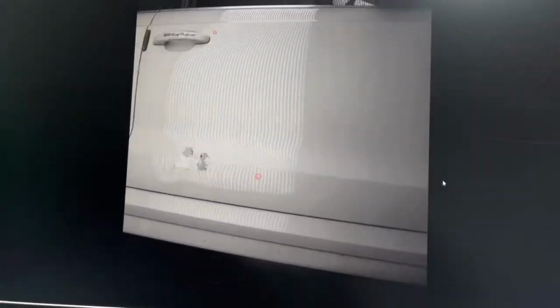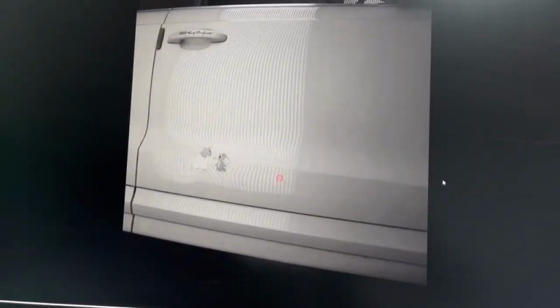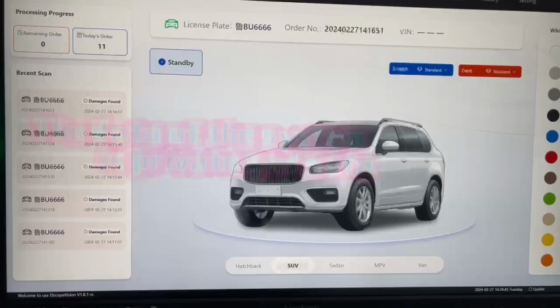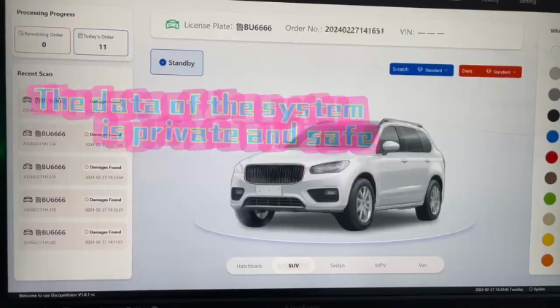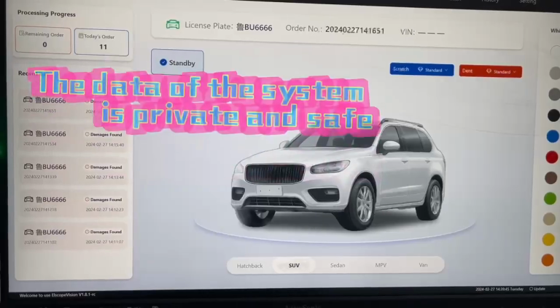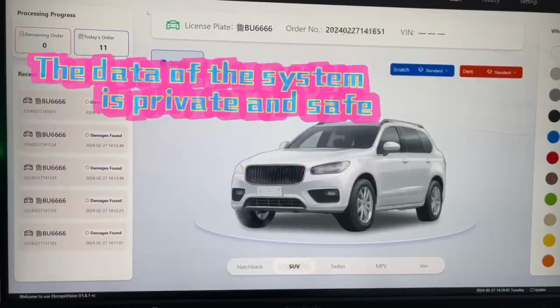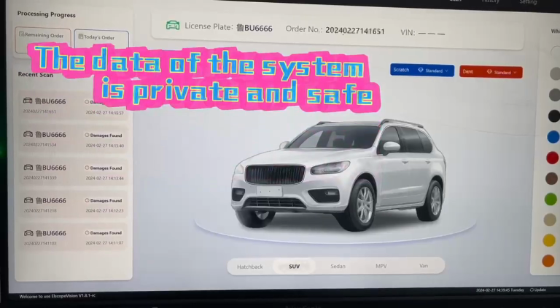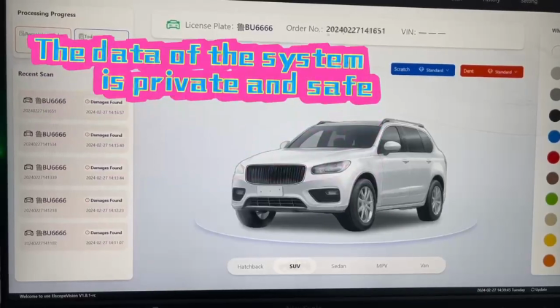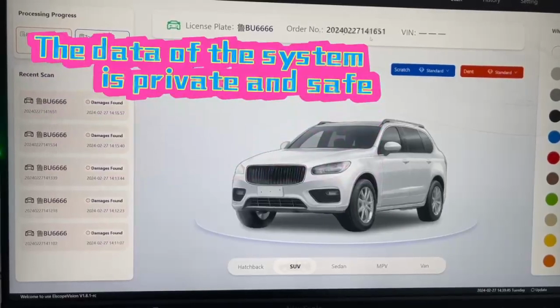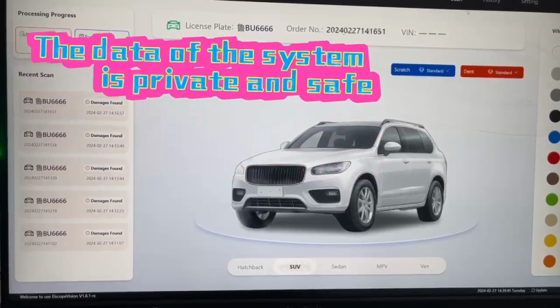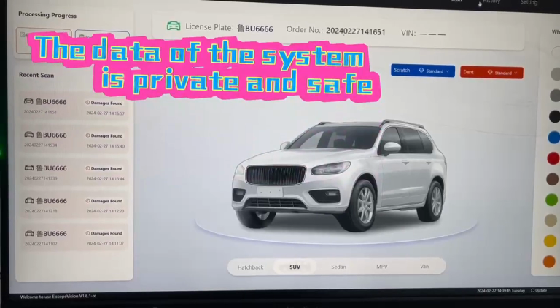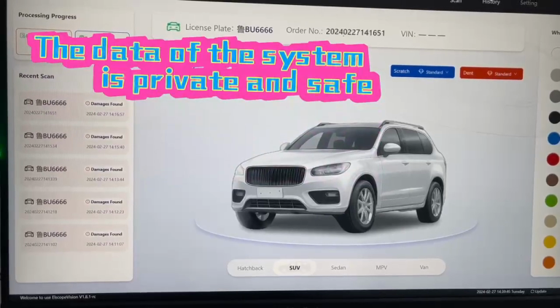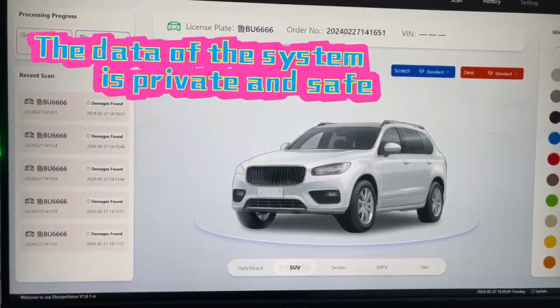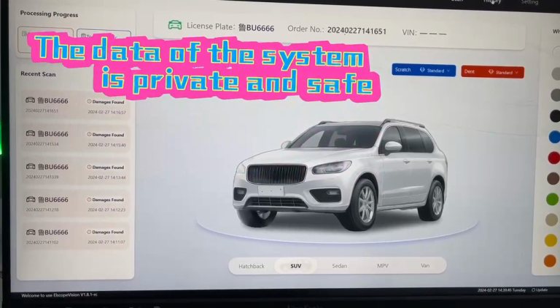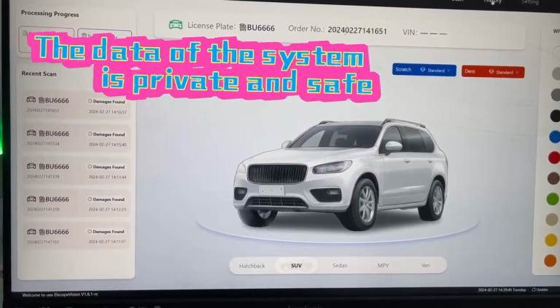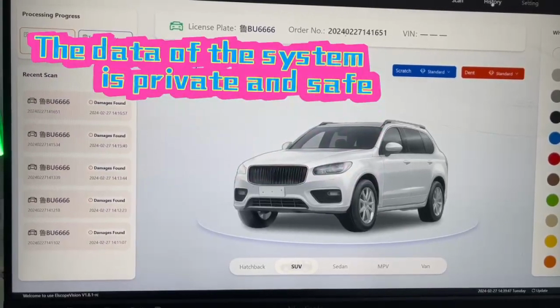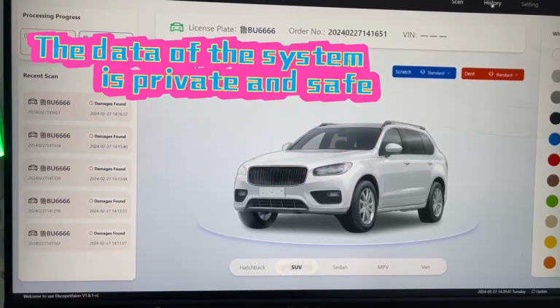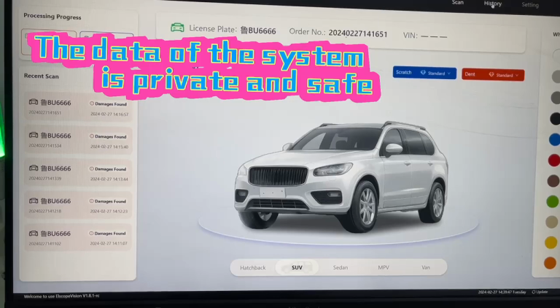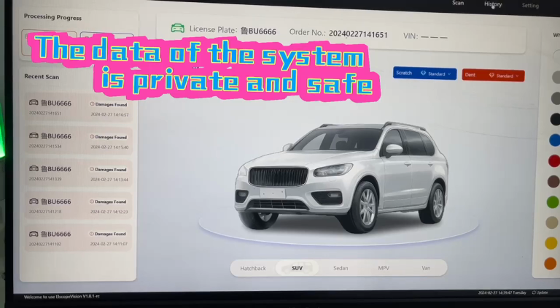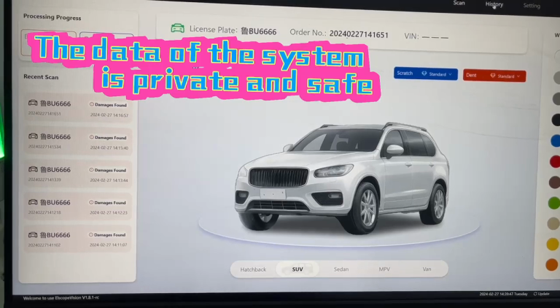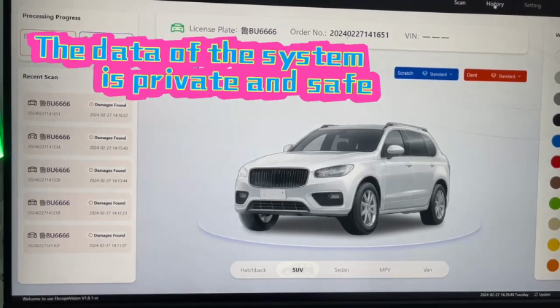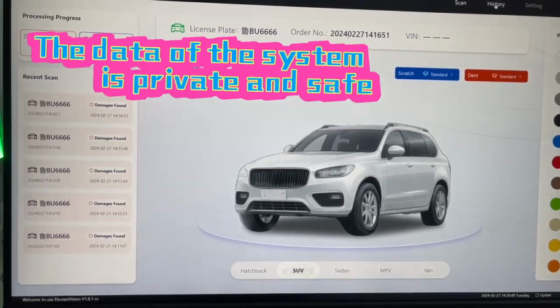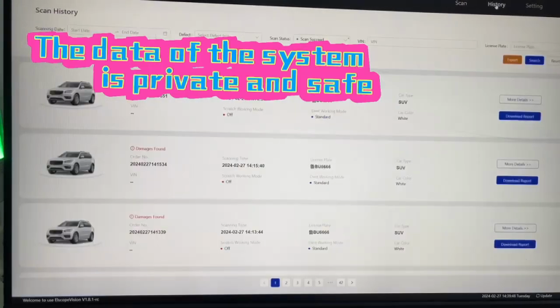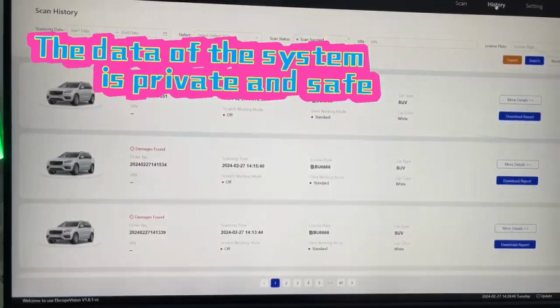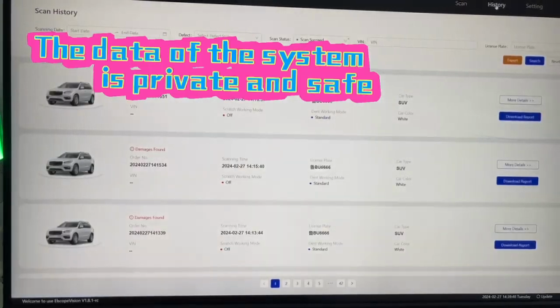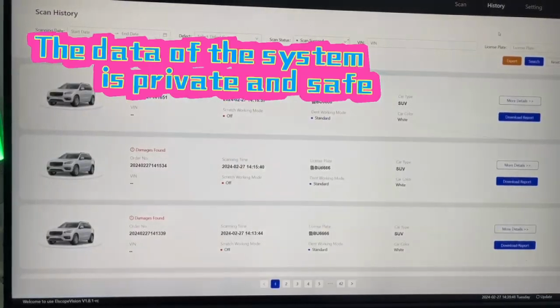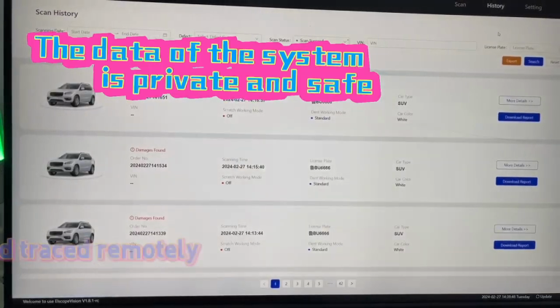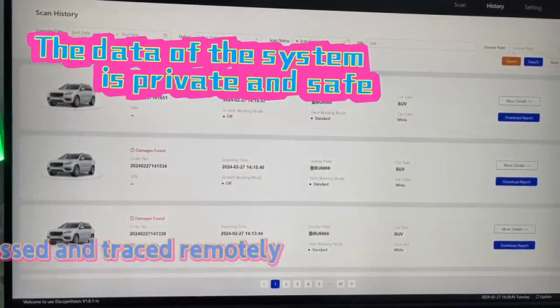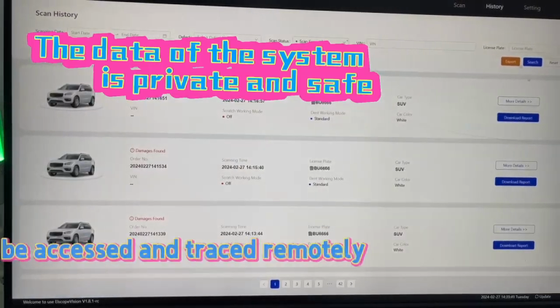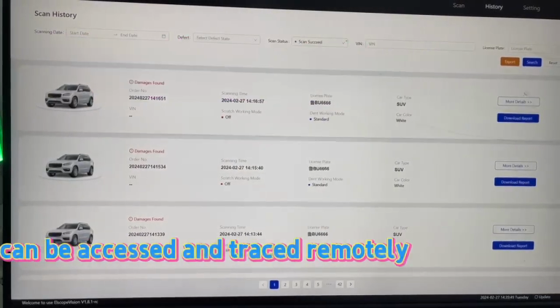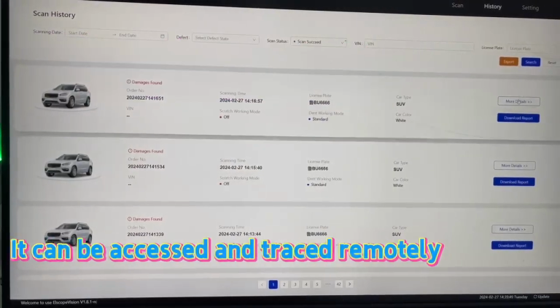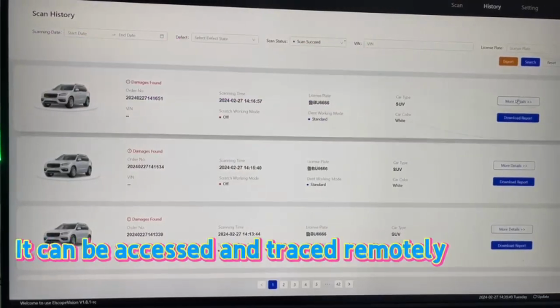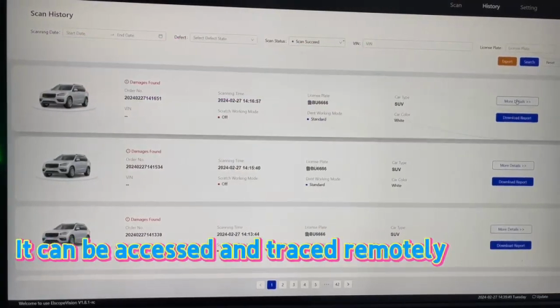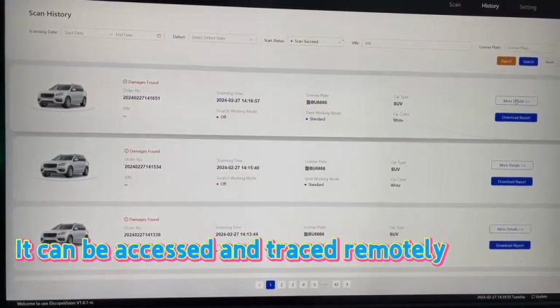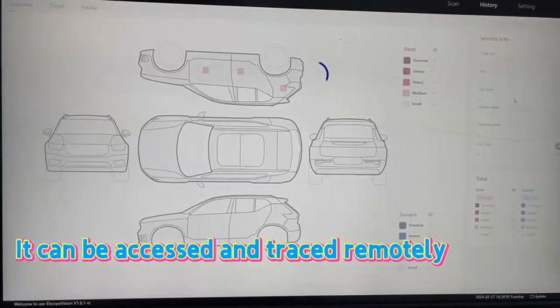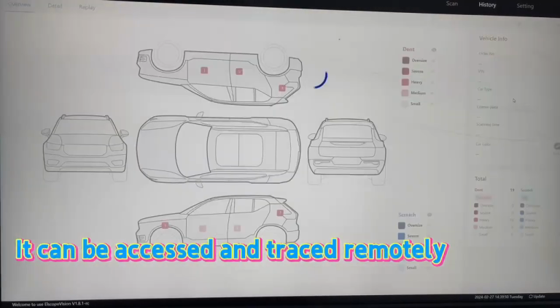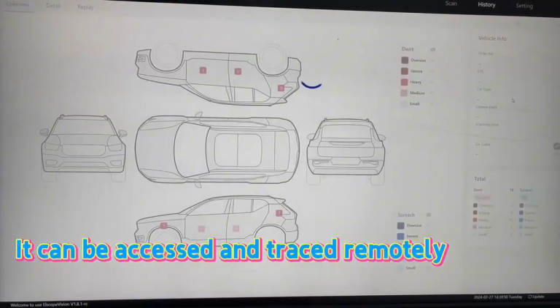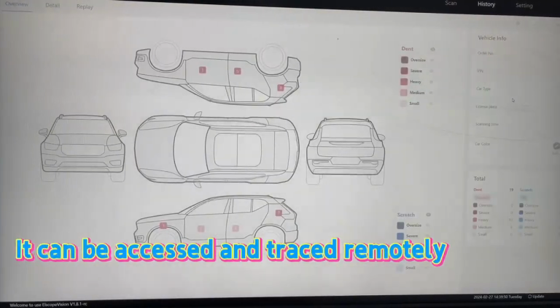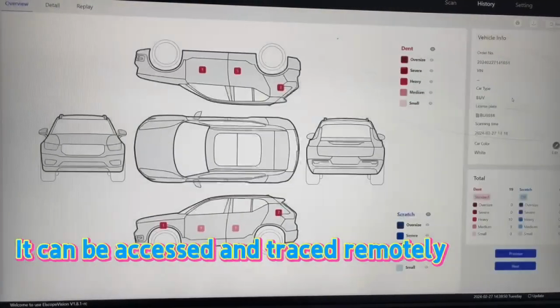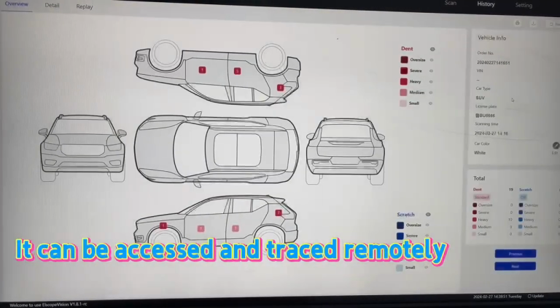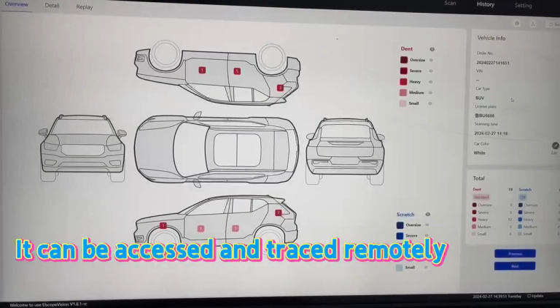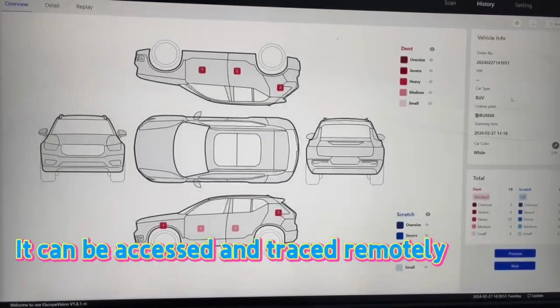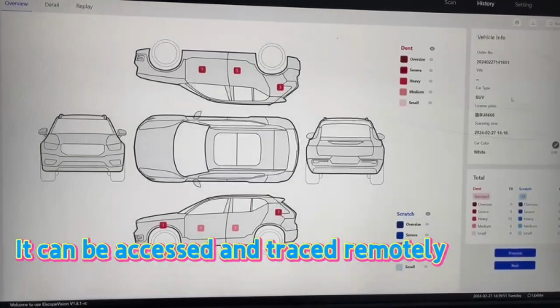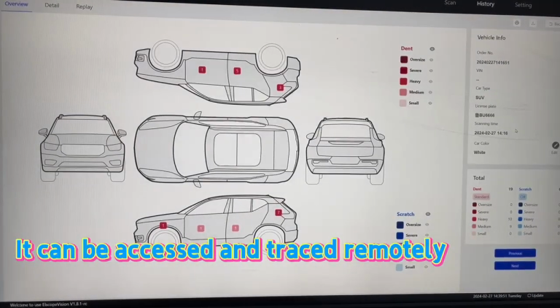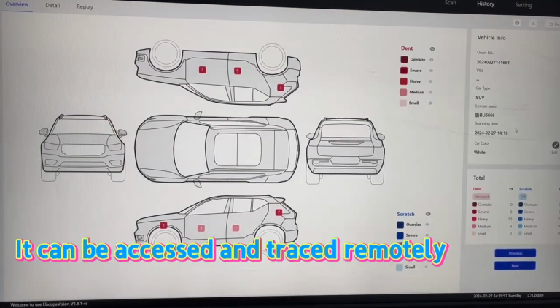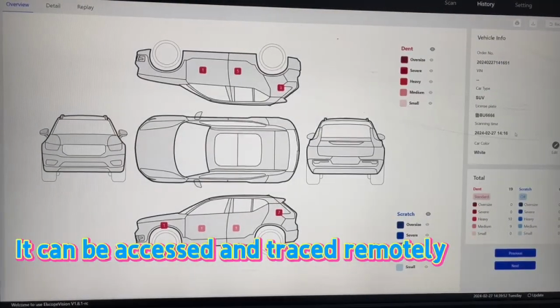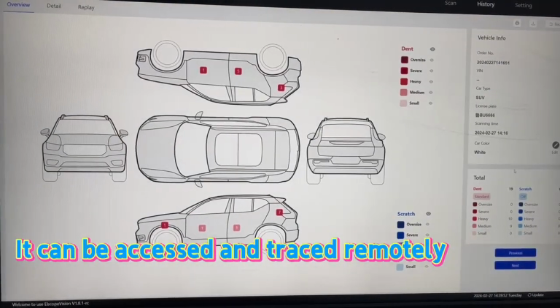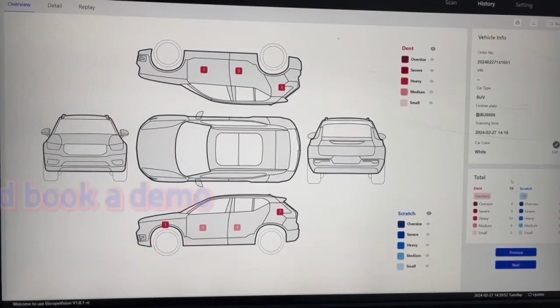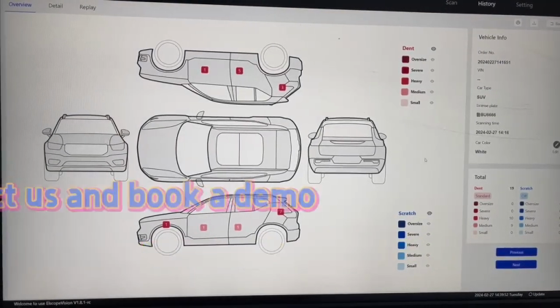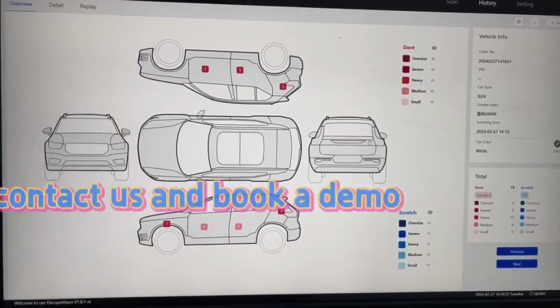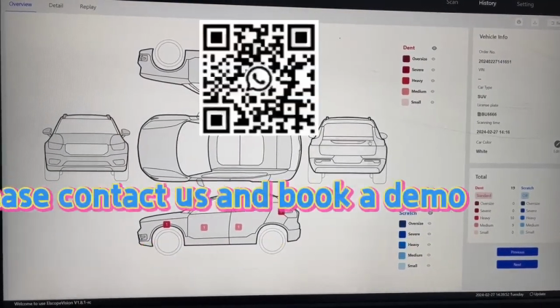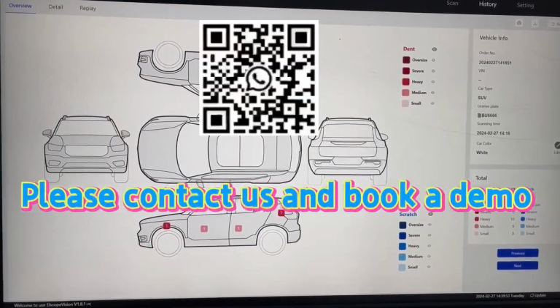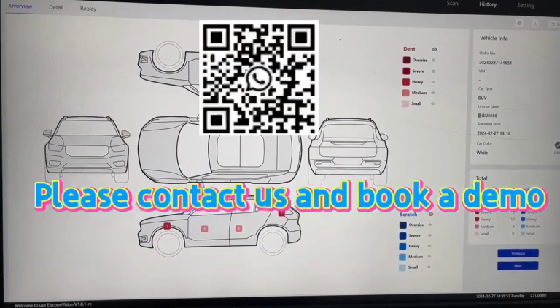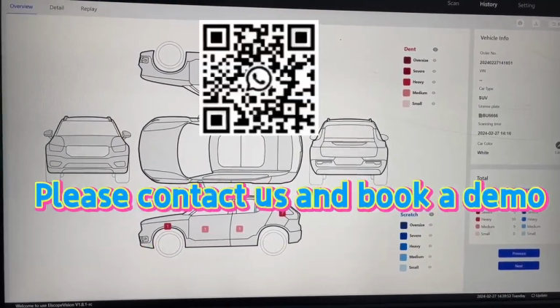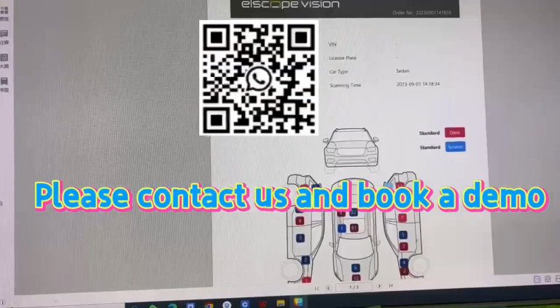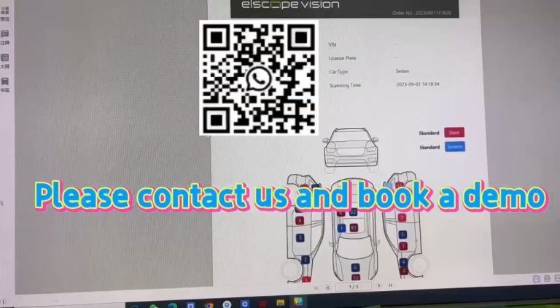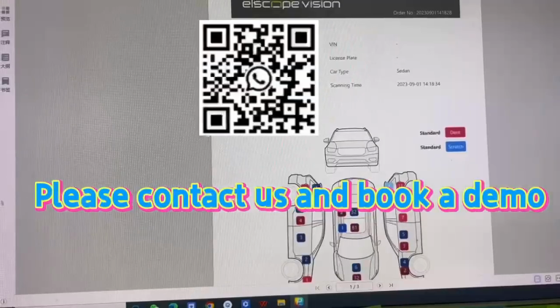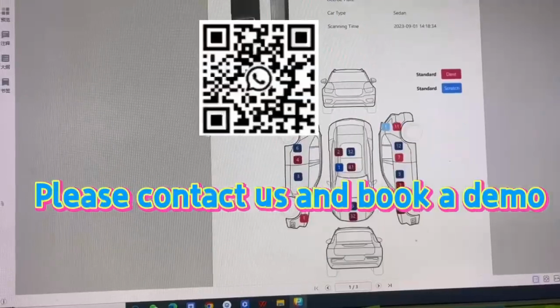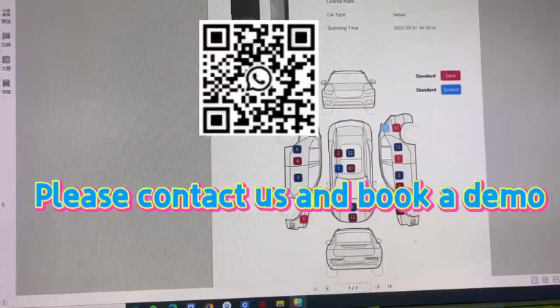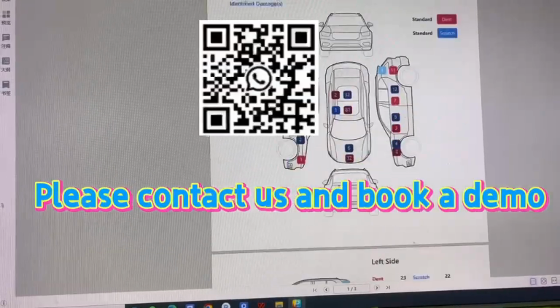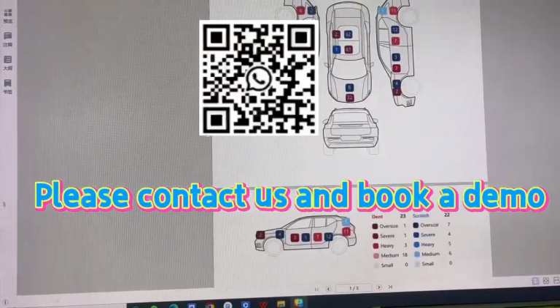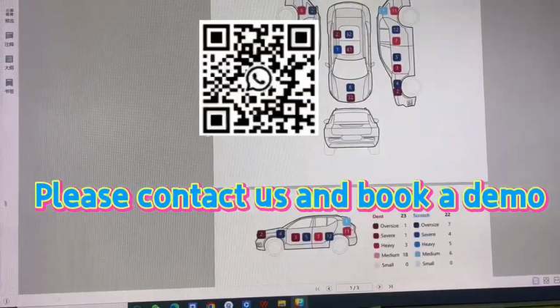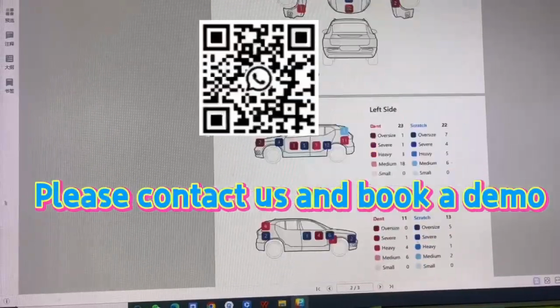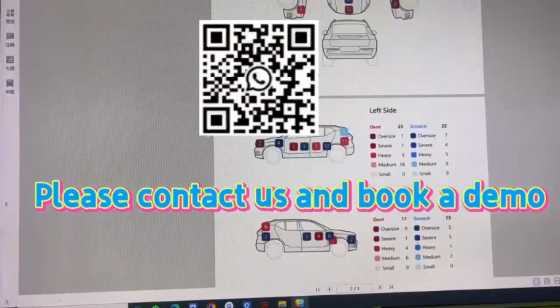The data of the system is private and safe. It can be accessed and traced remotely. Please contact us and book a demo.